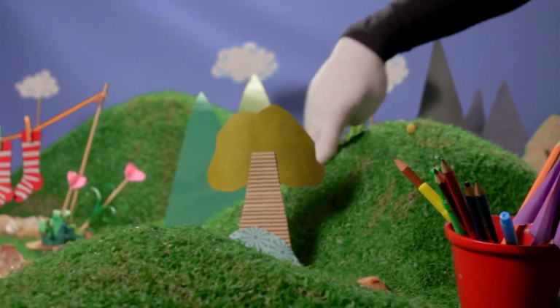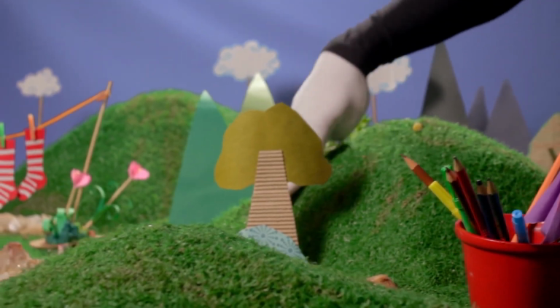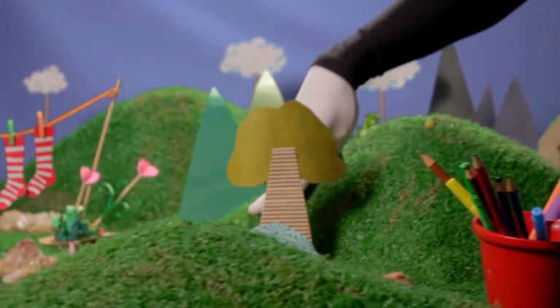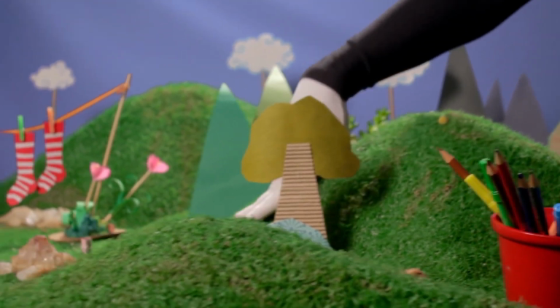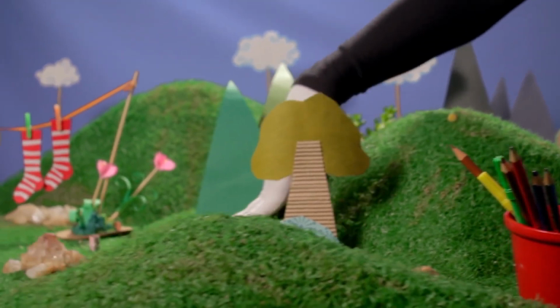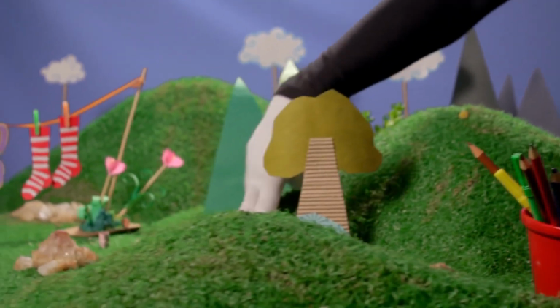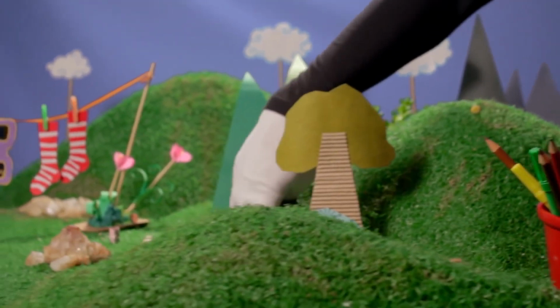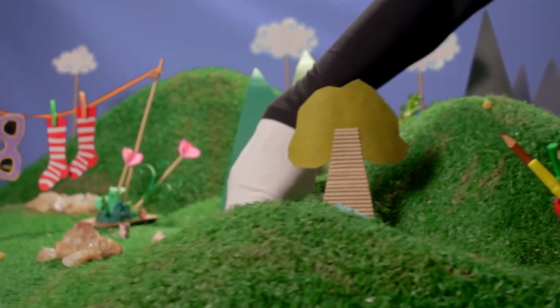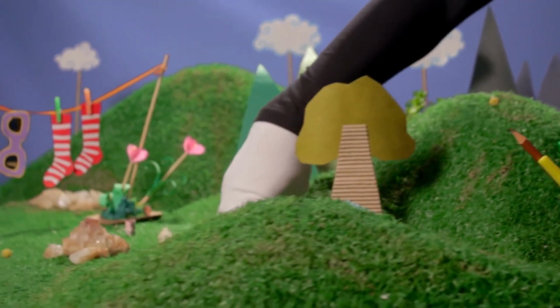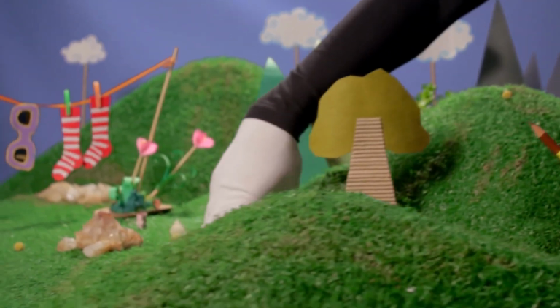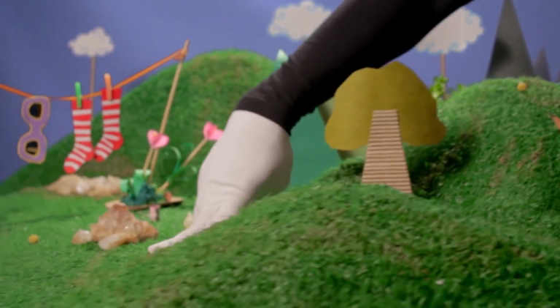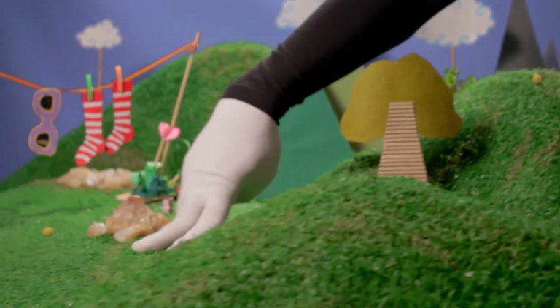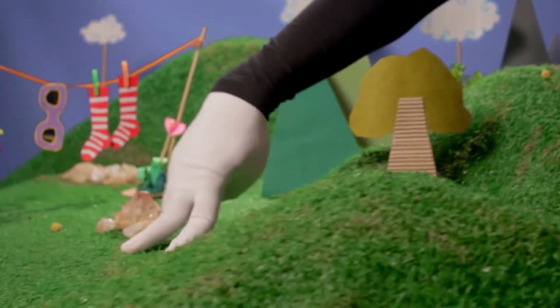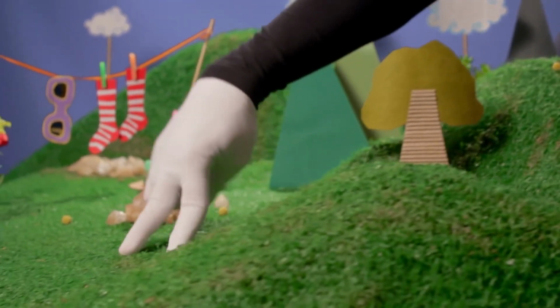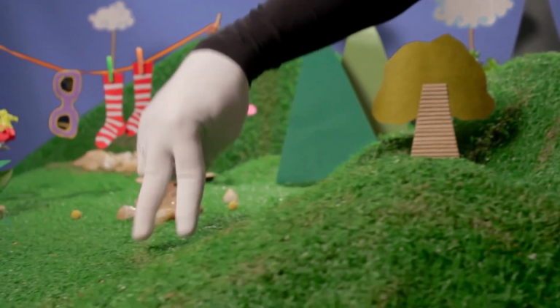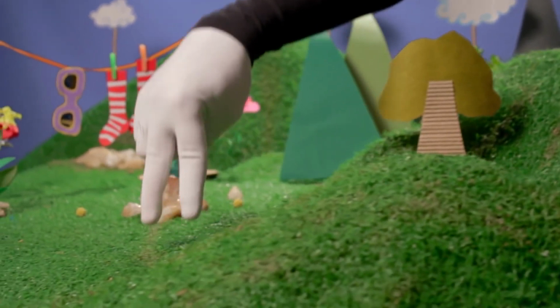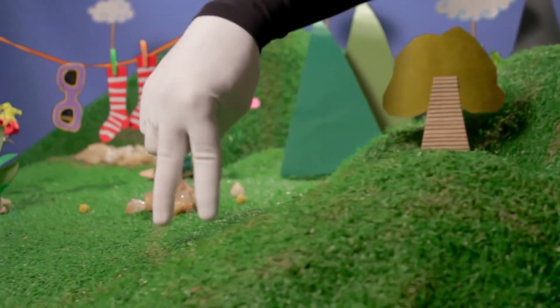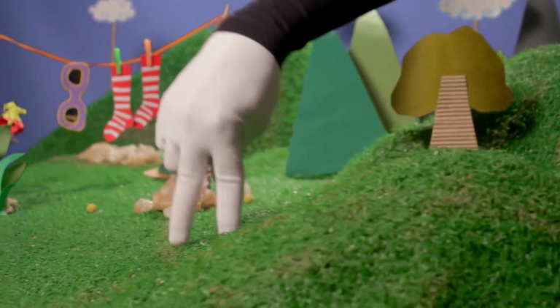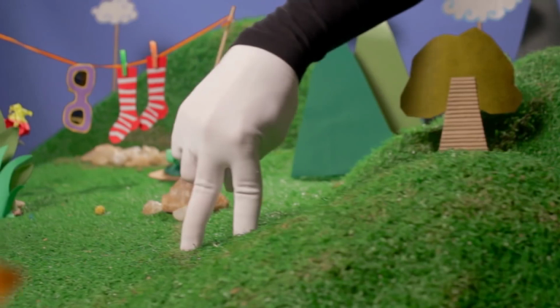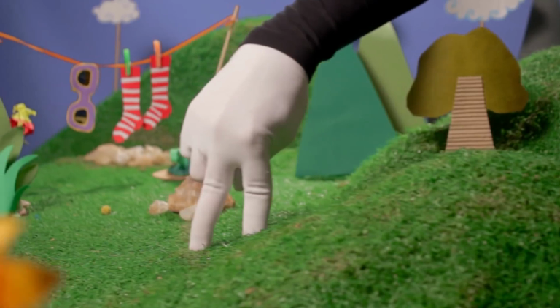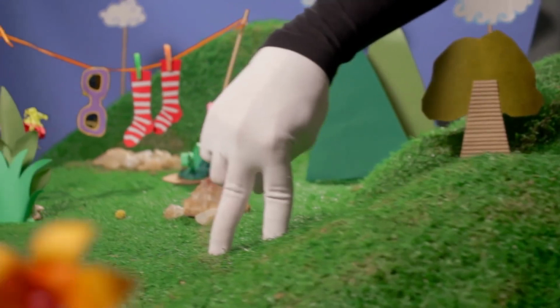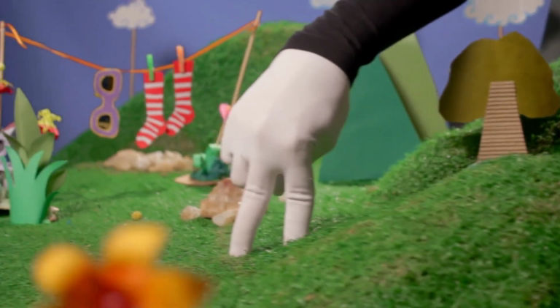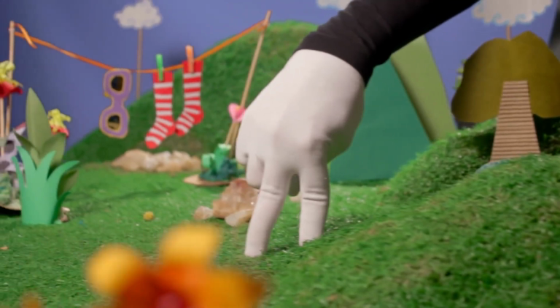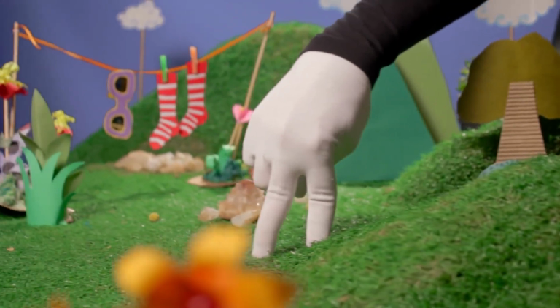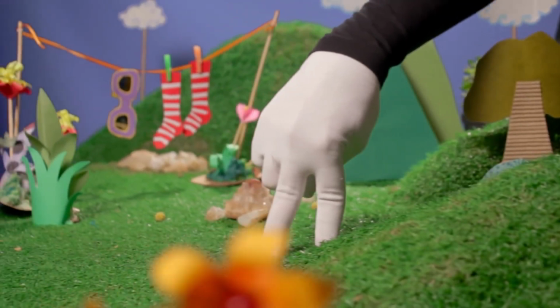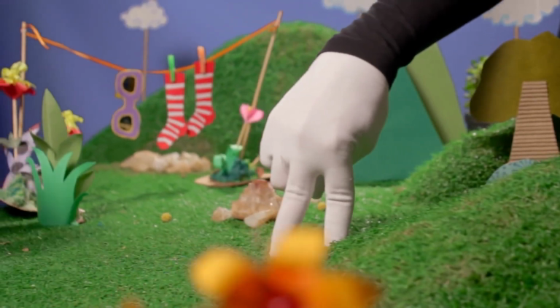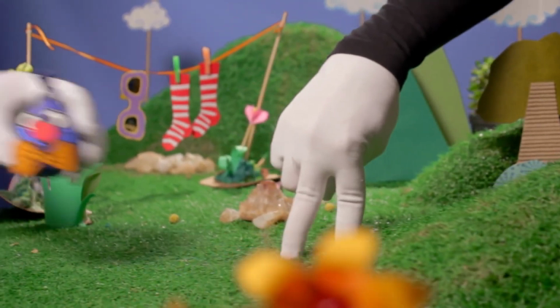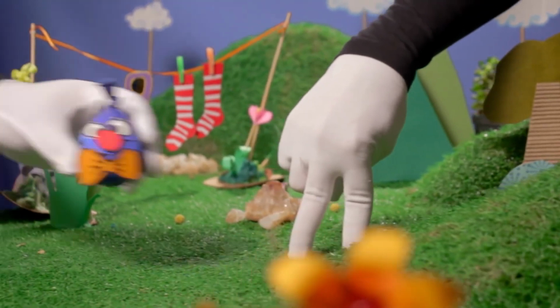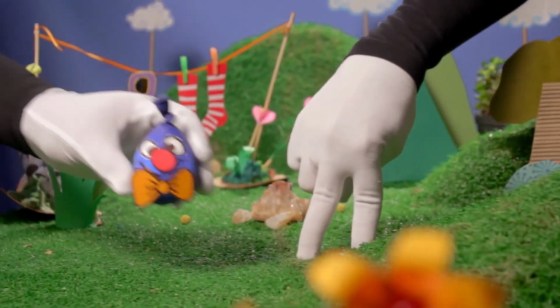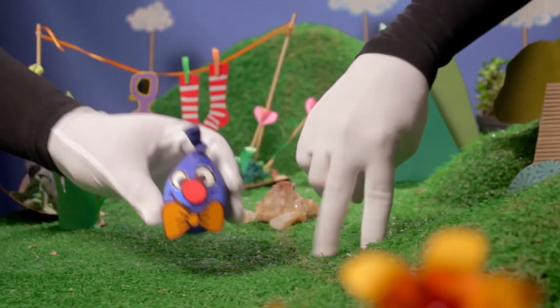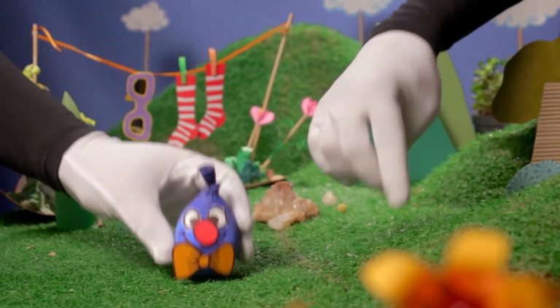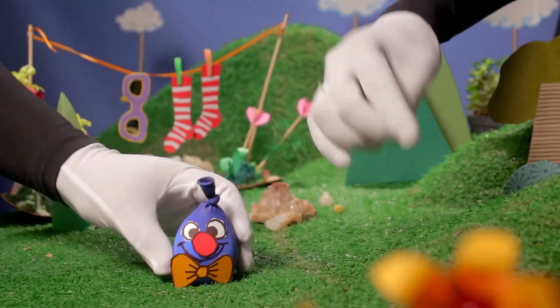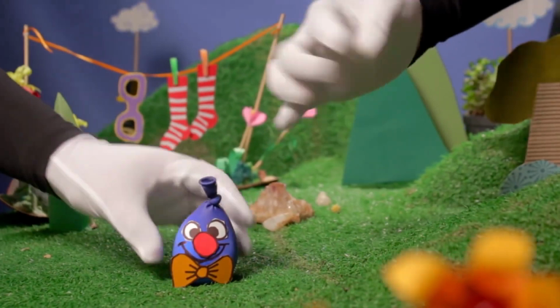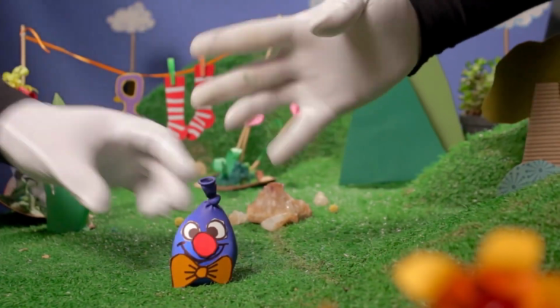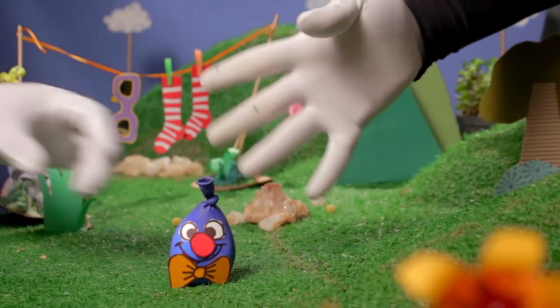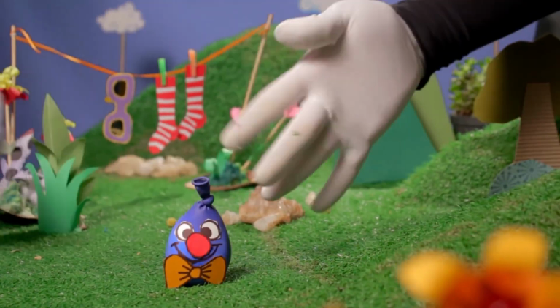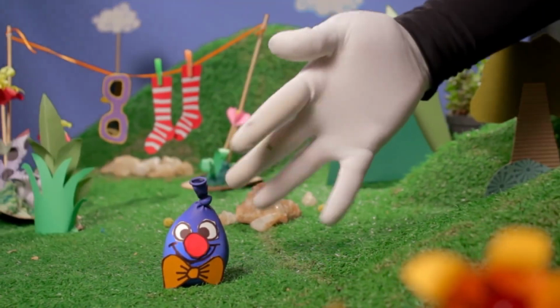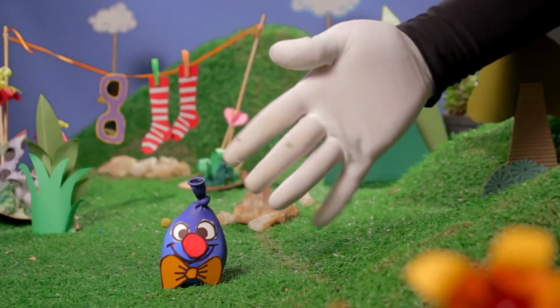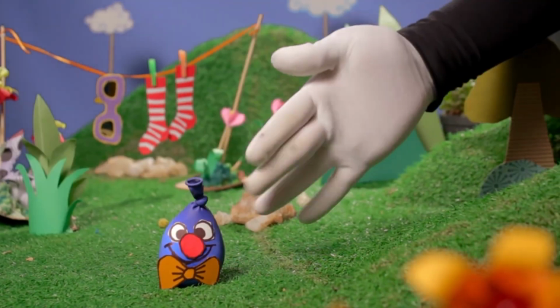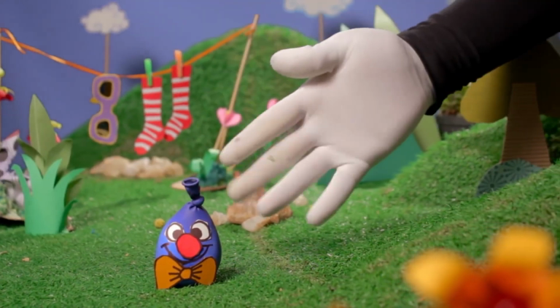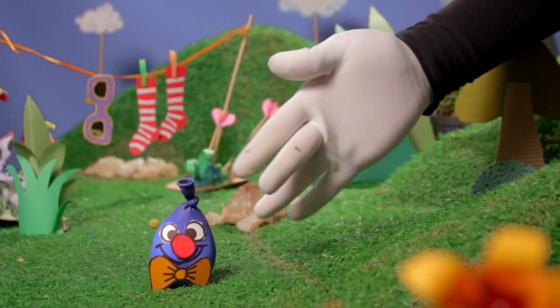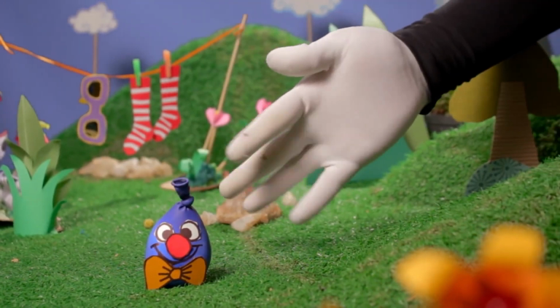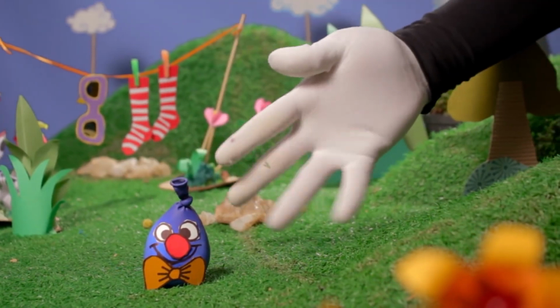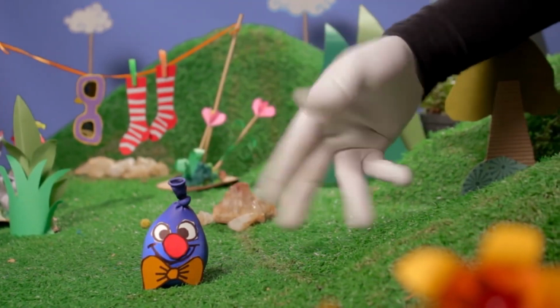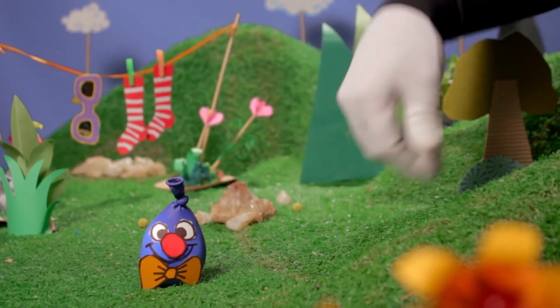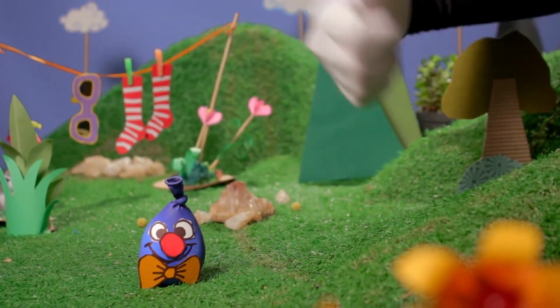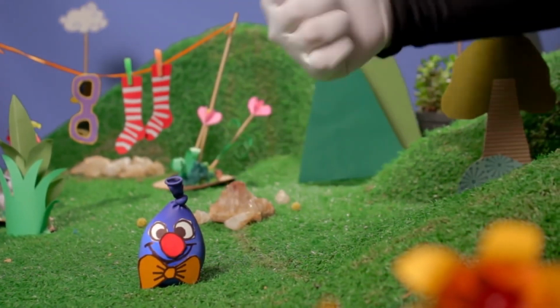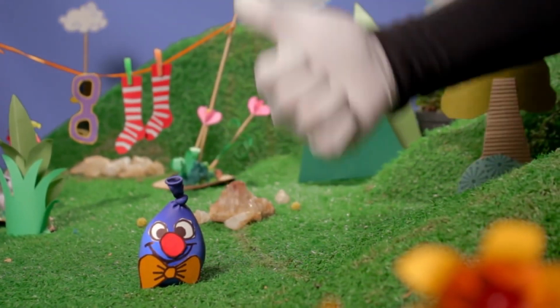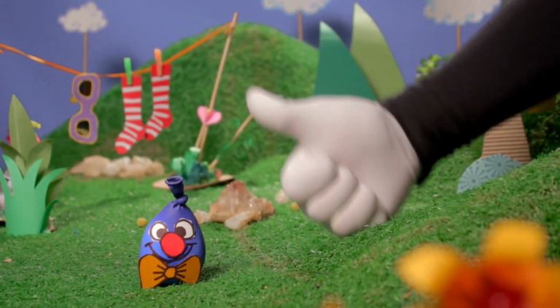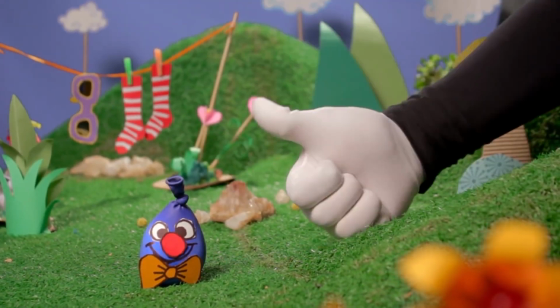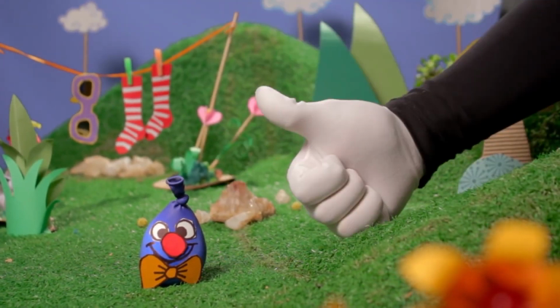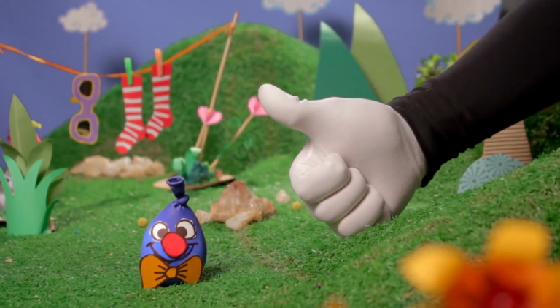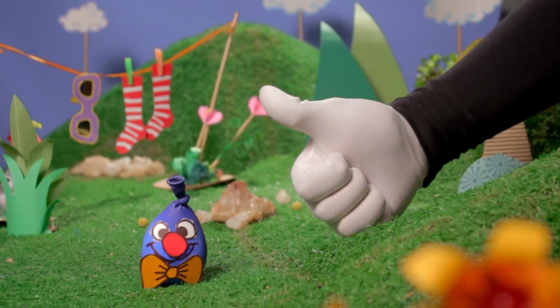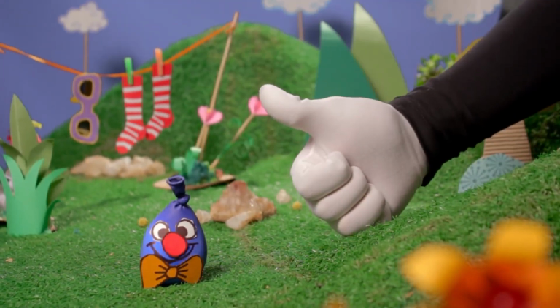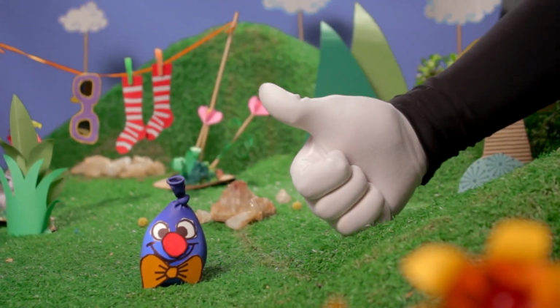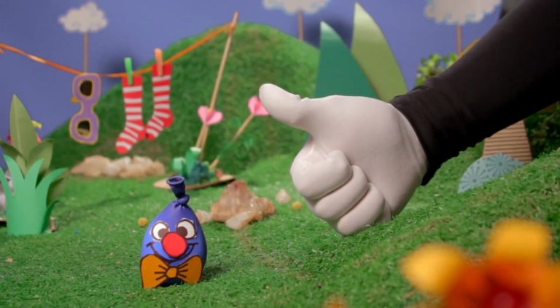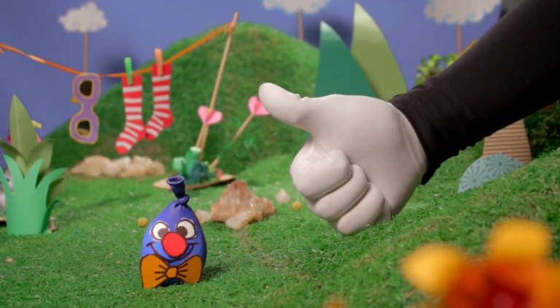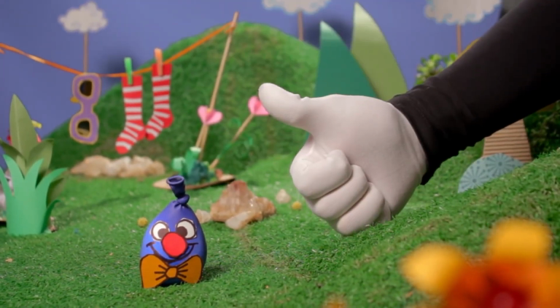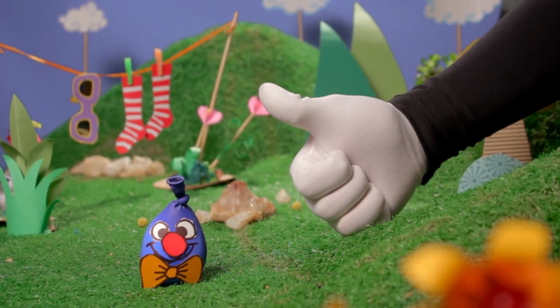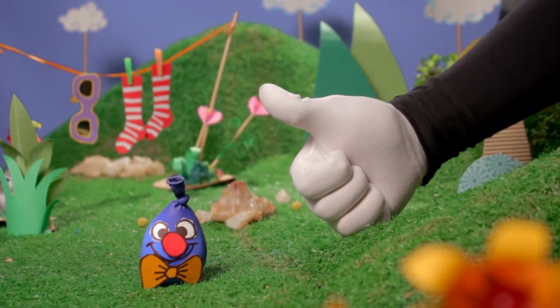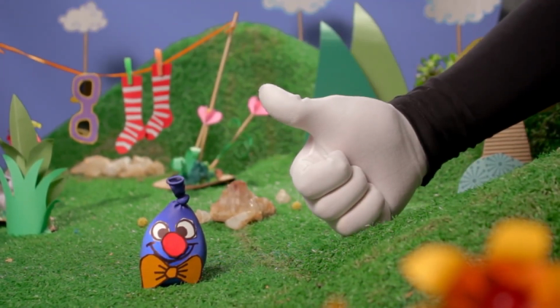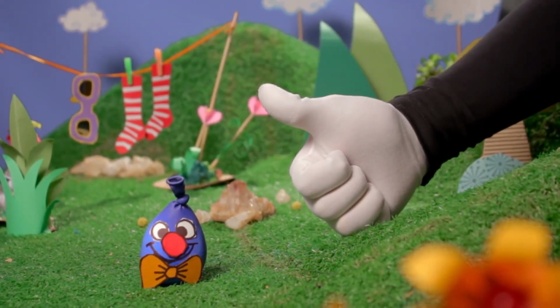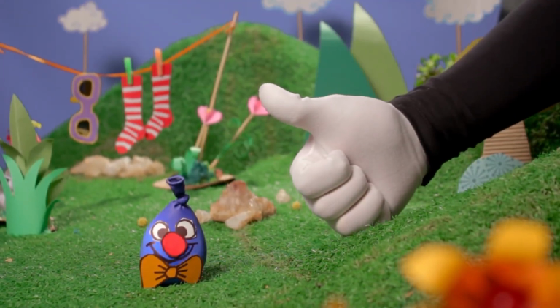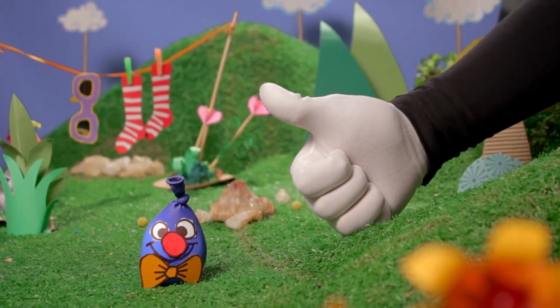Hello Super Hands! What are we making today? What is that? A little Balloon Buddy! Super cool!